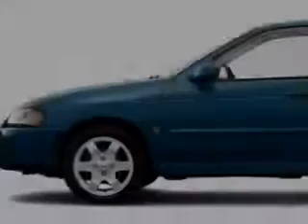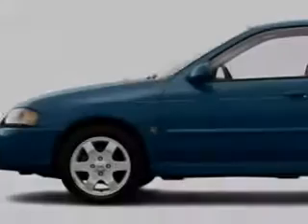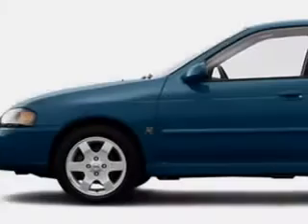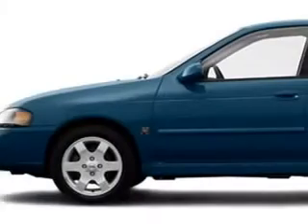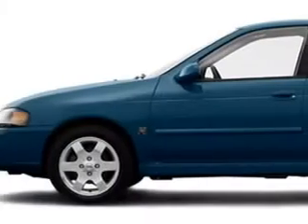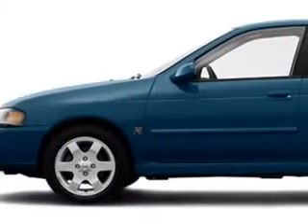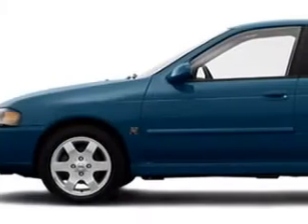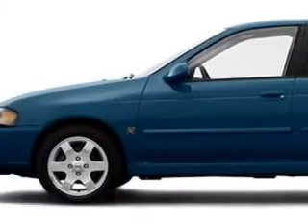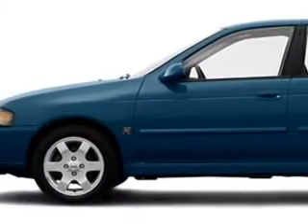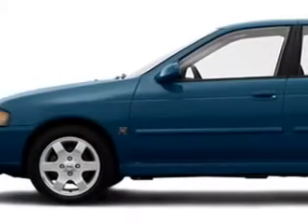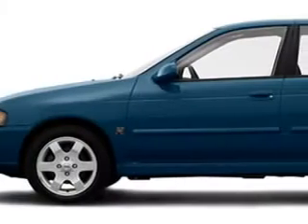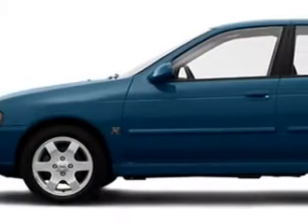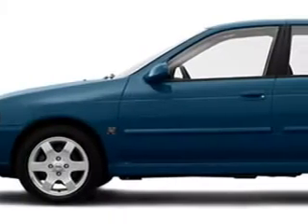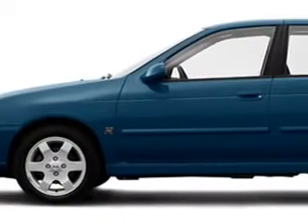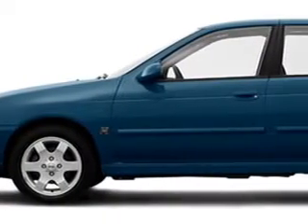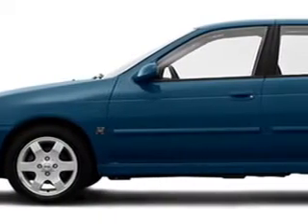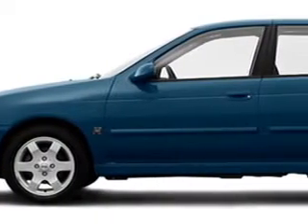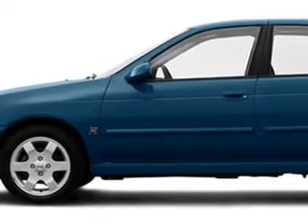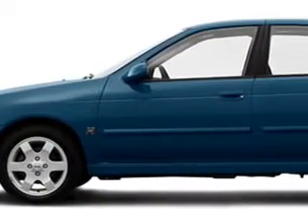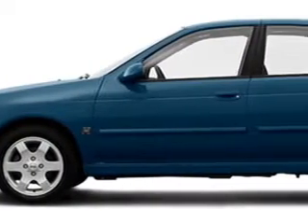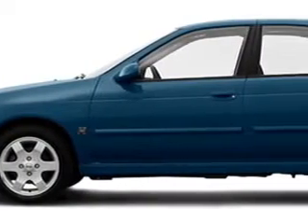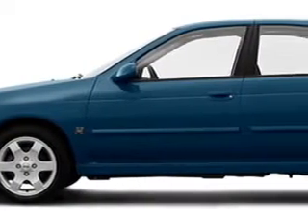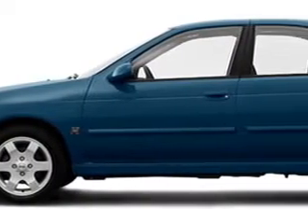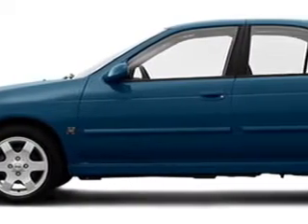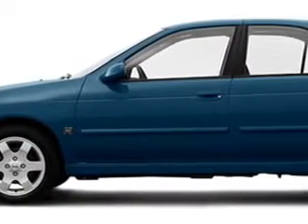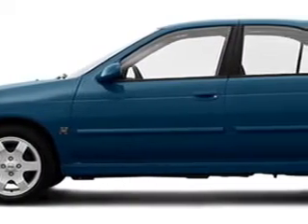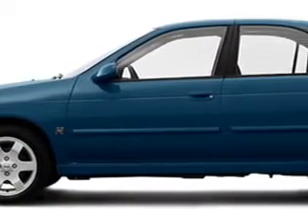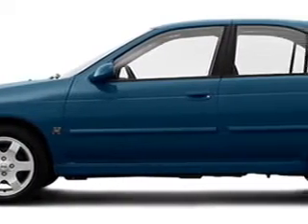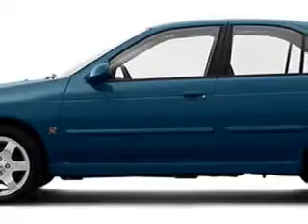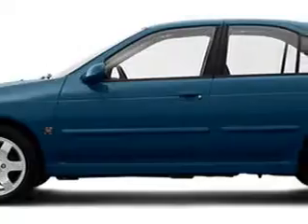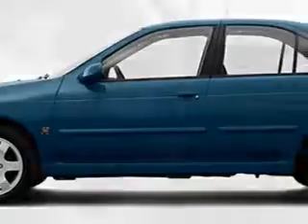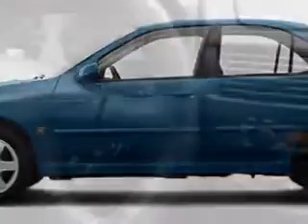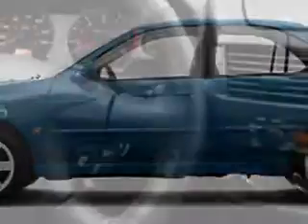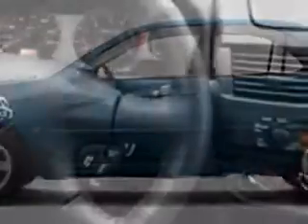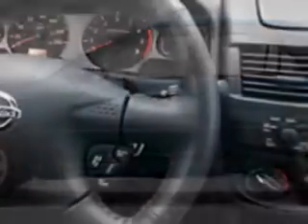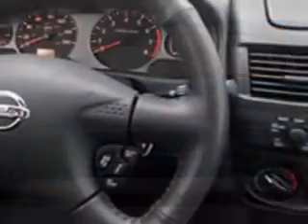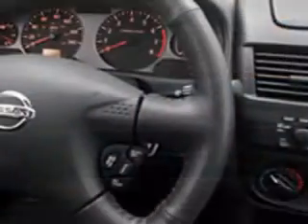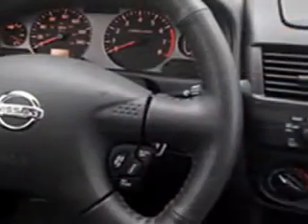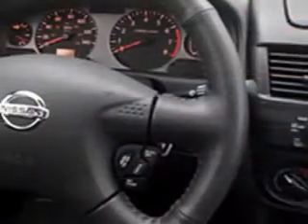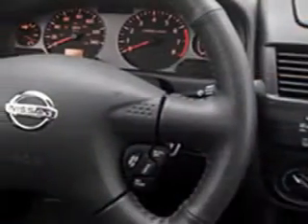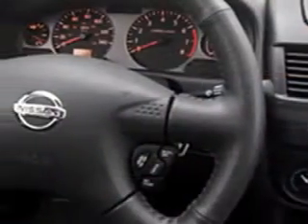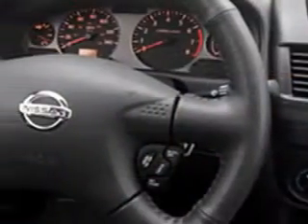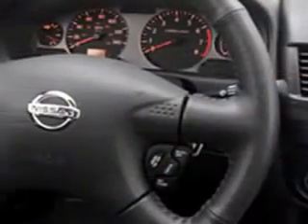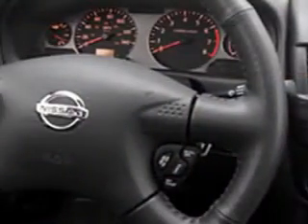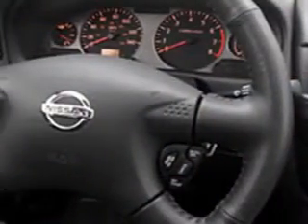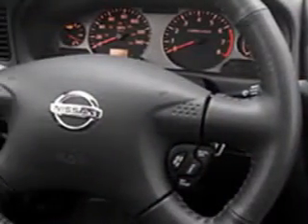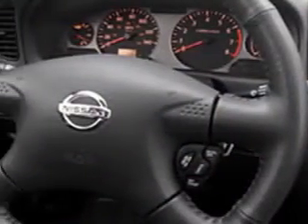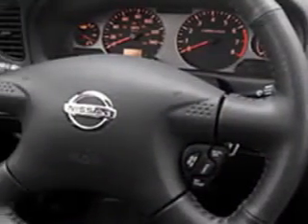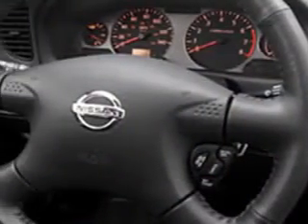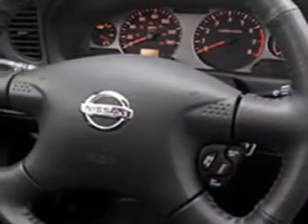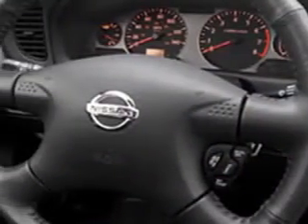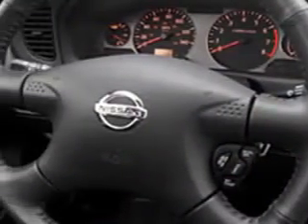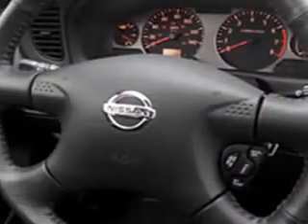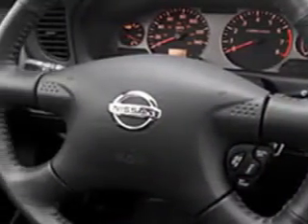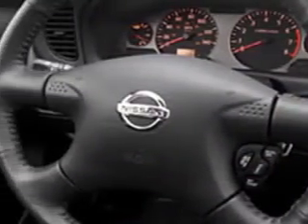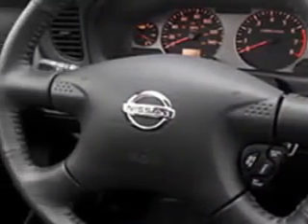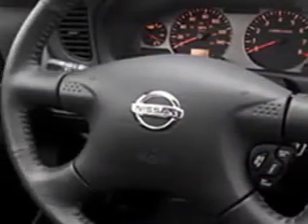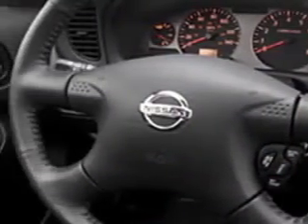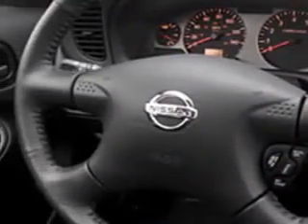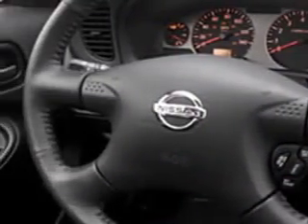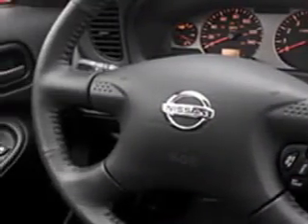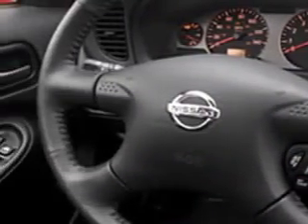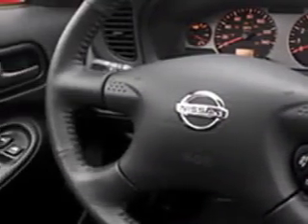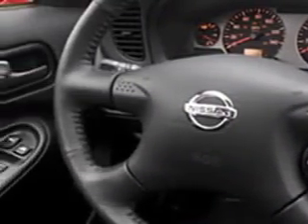Imagine driving this Blue Dusk 05 Nissan Sentra Sedan, equipped with a 4-cylinder engine and an automatic transmission.